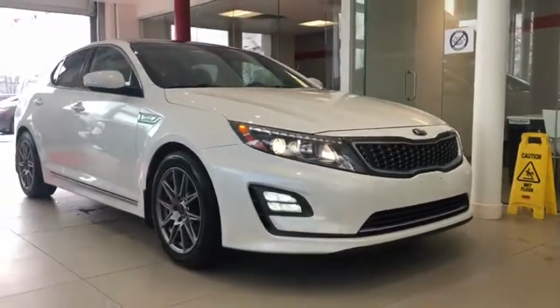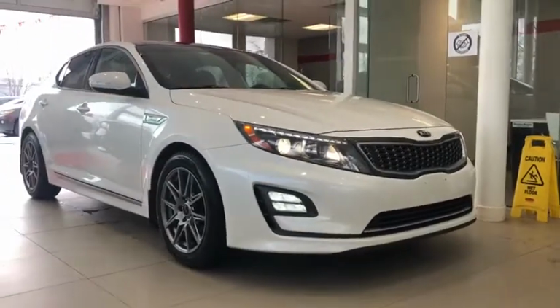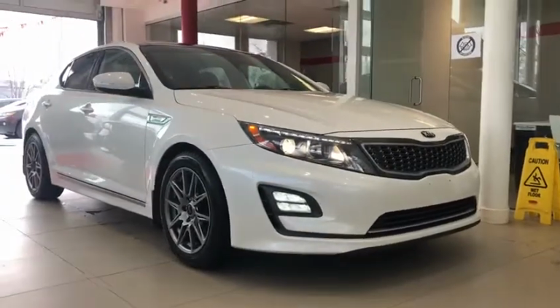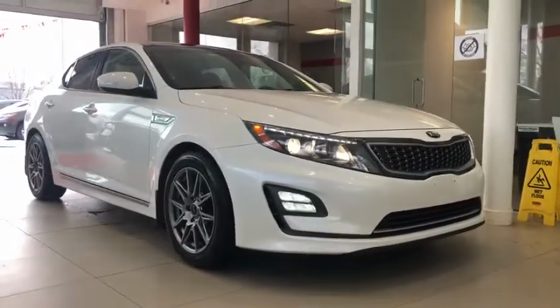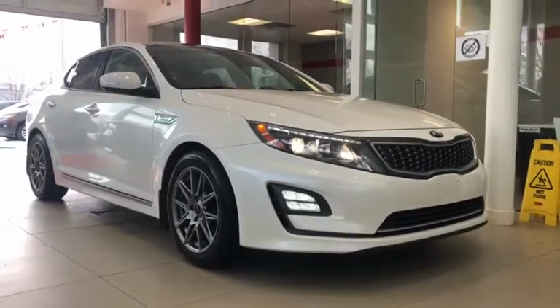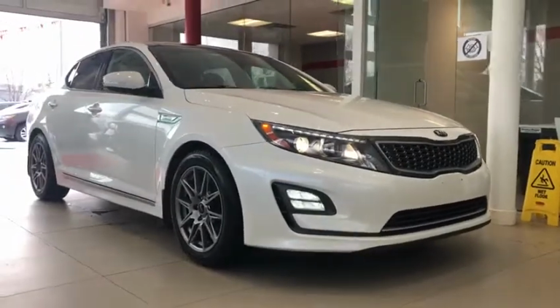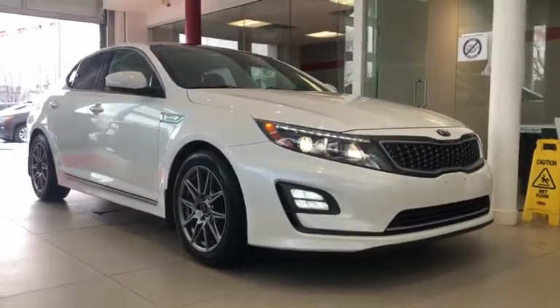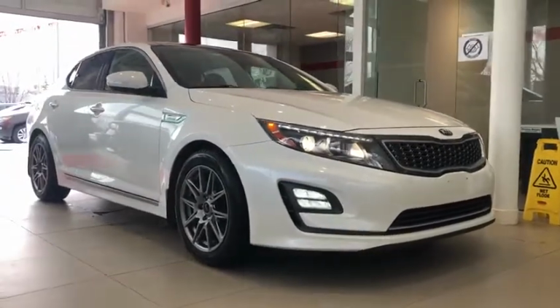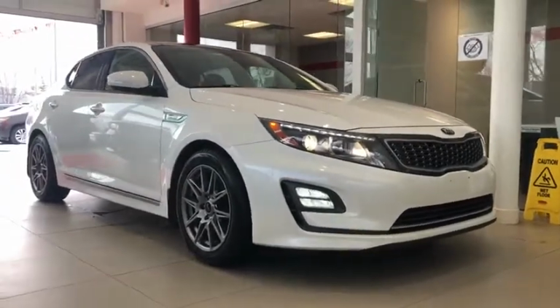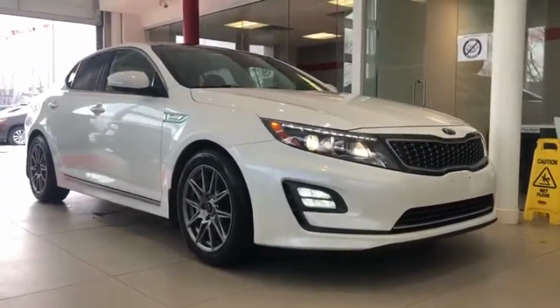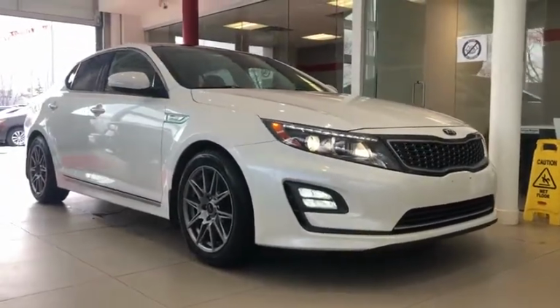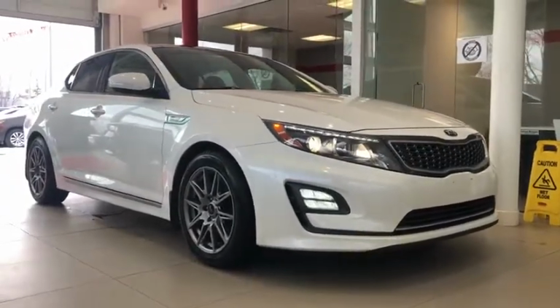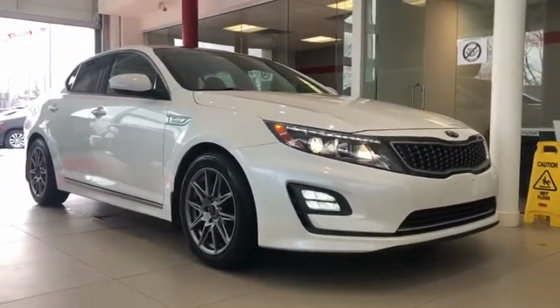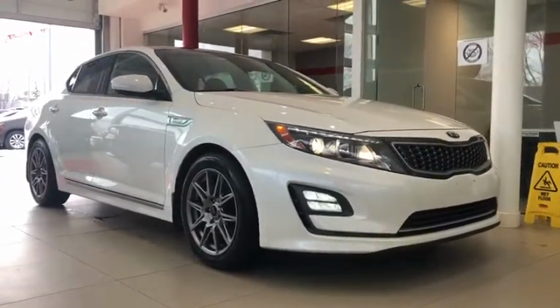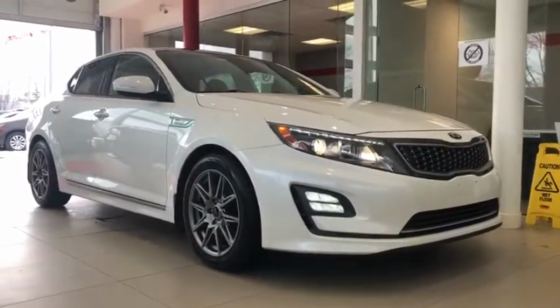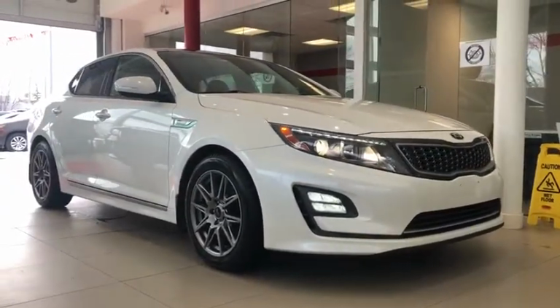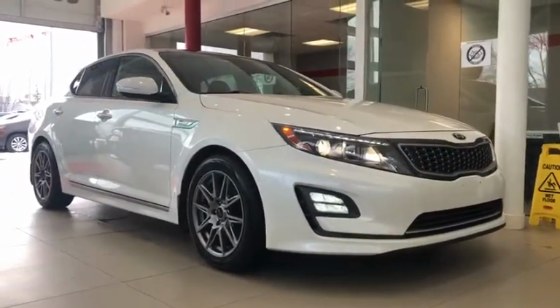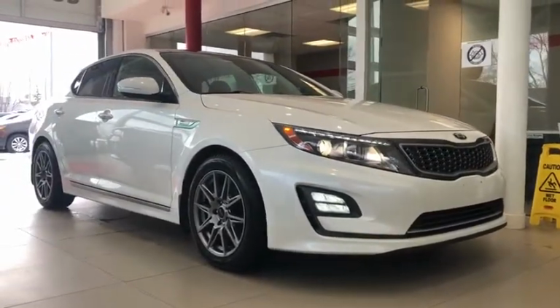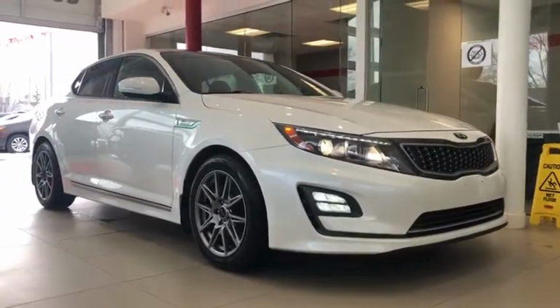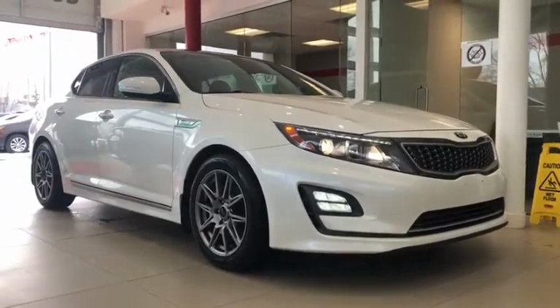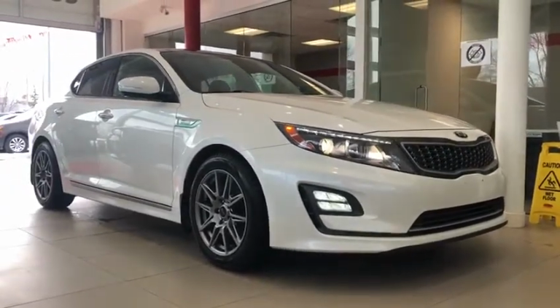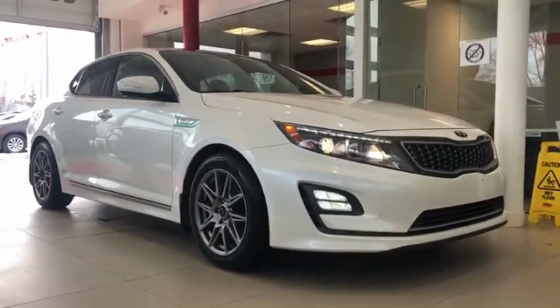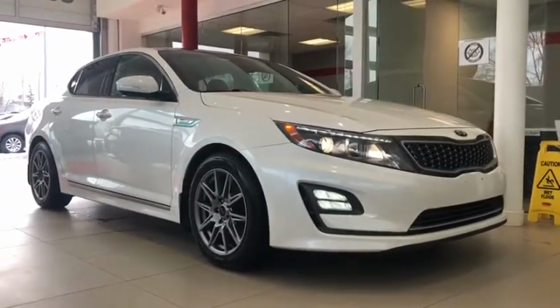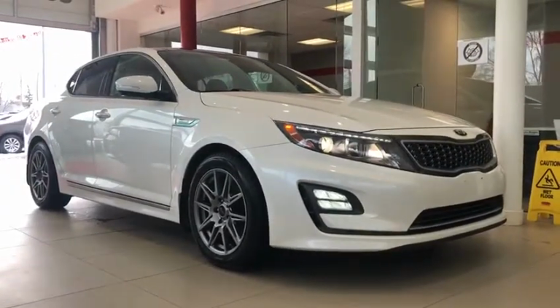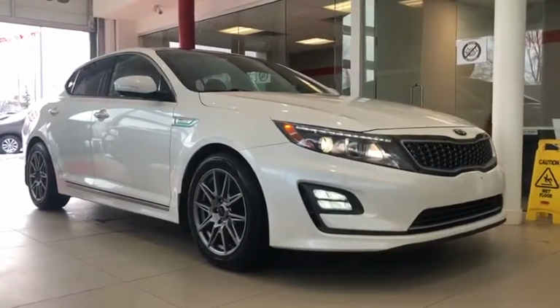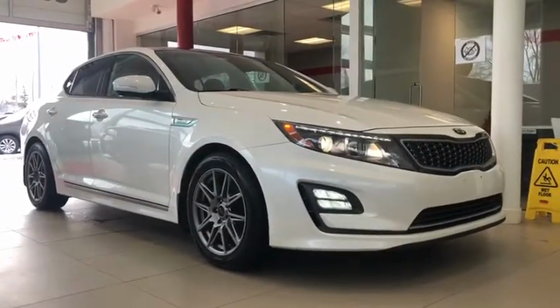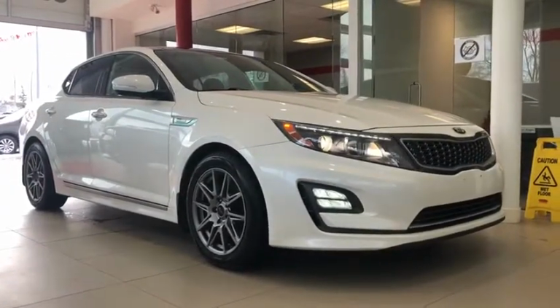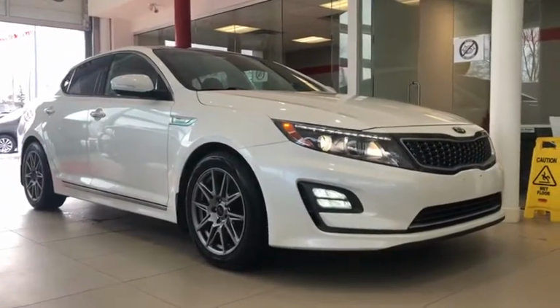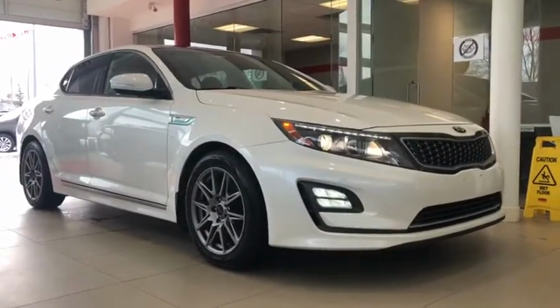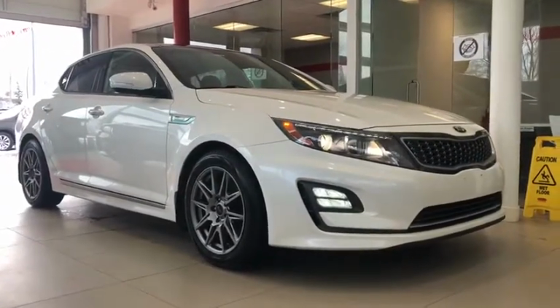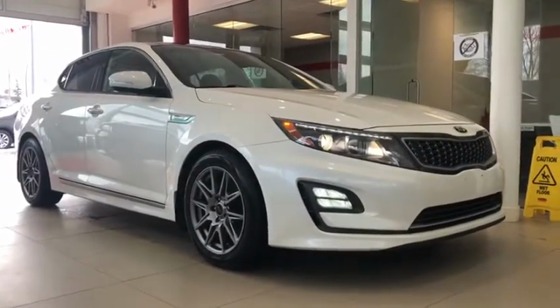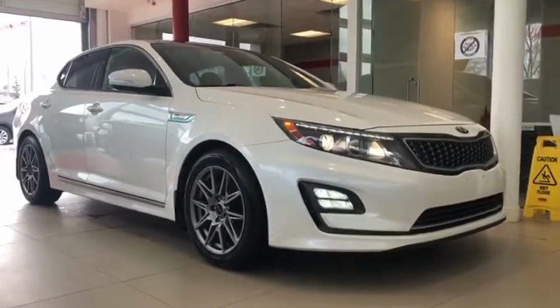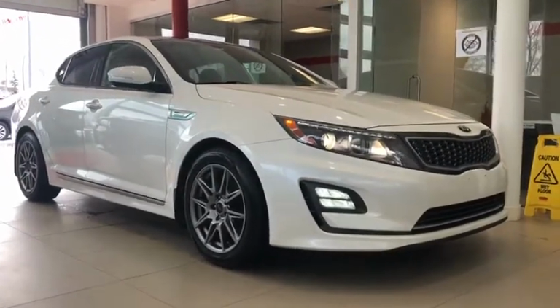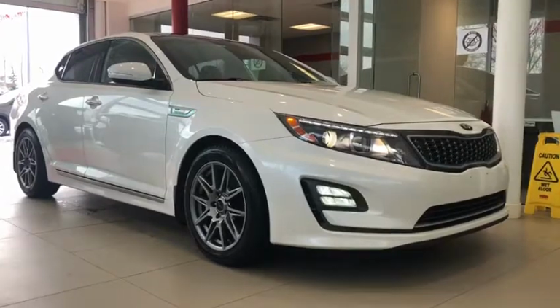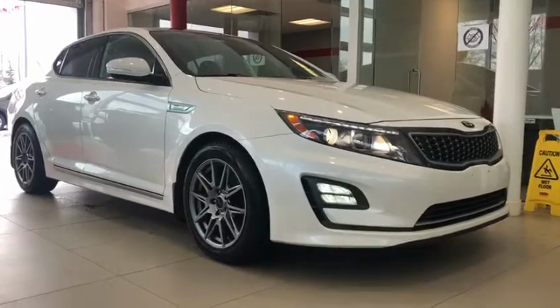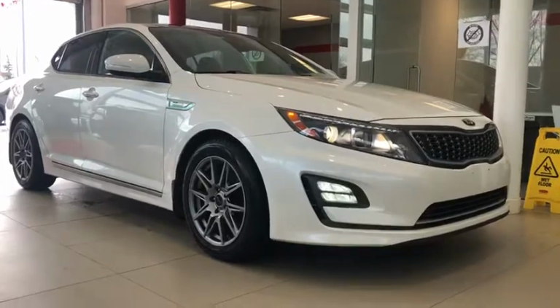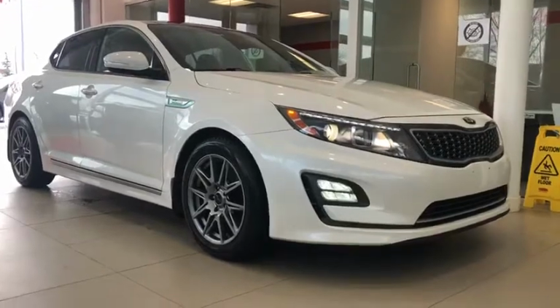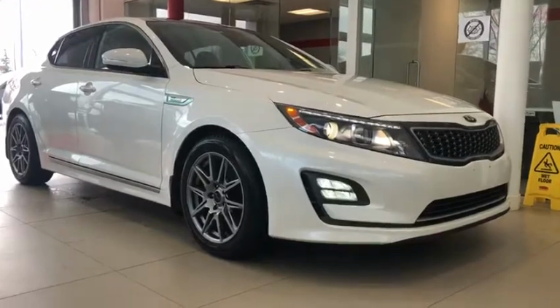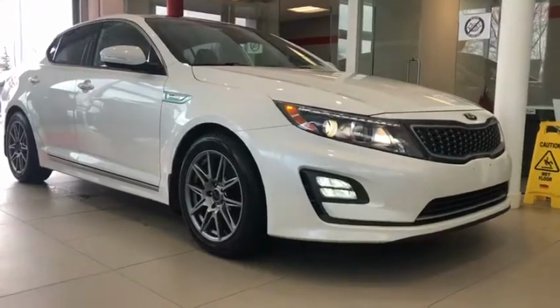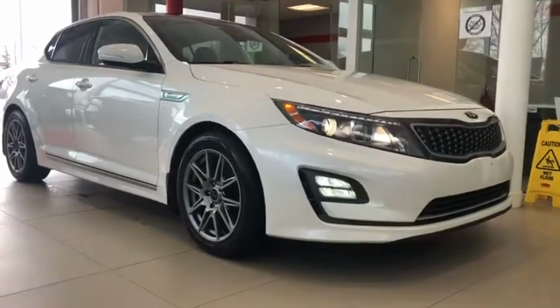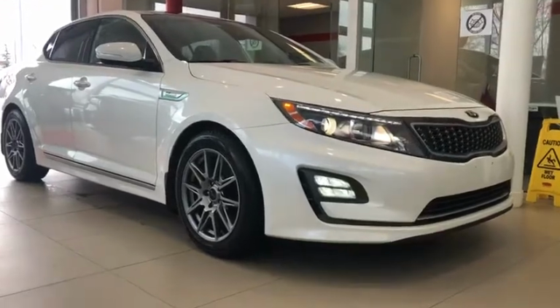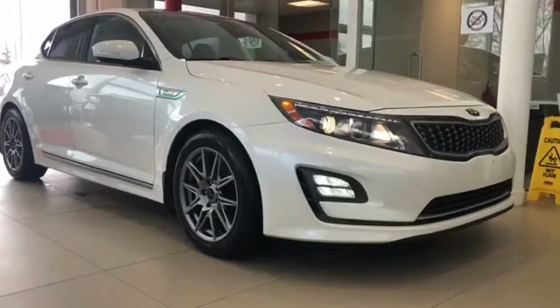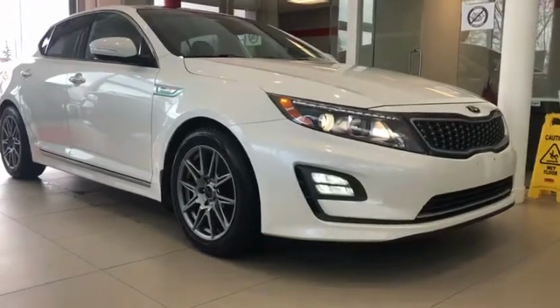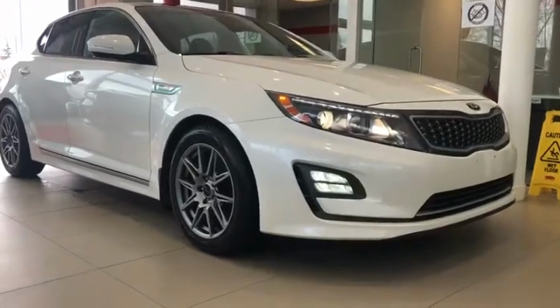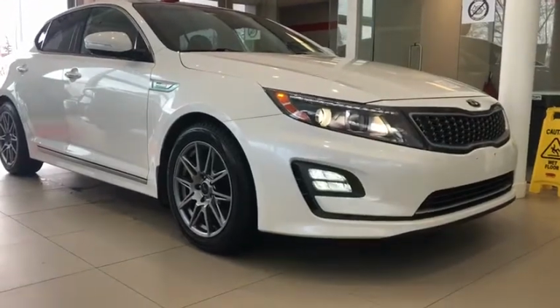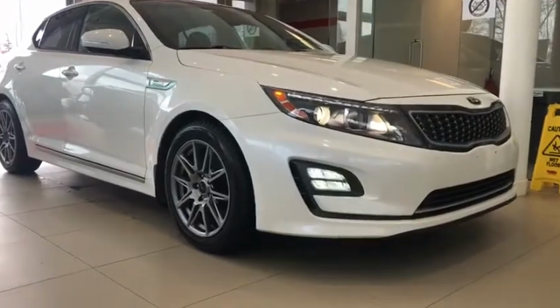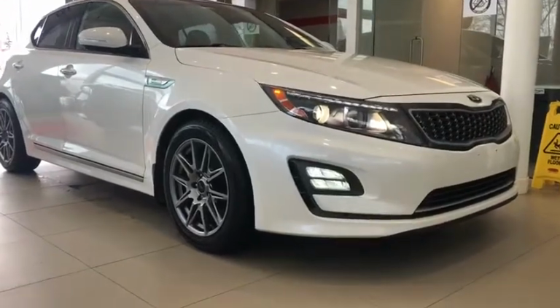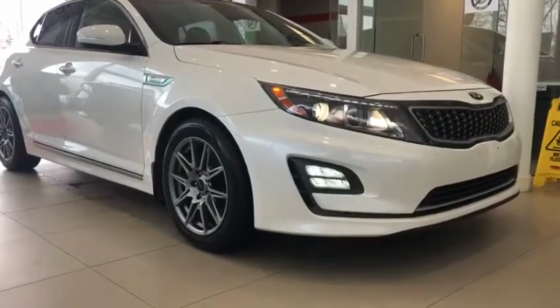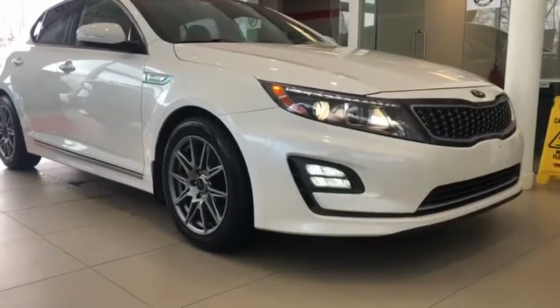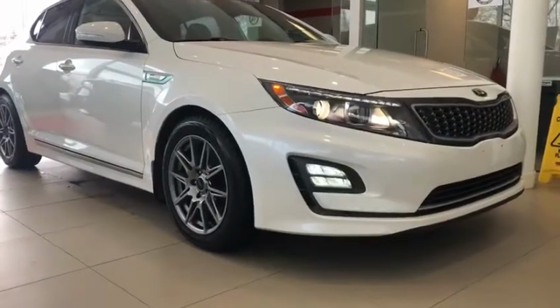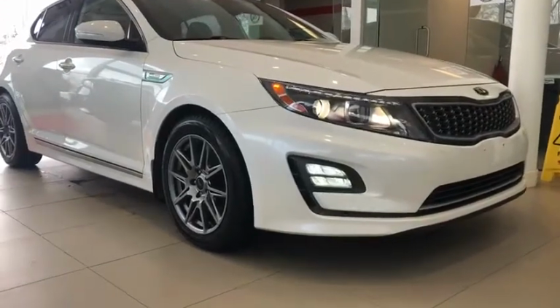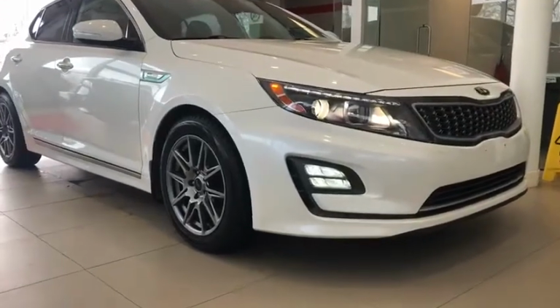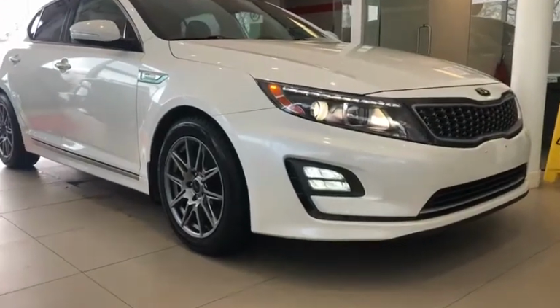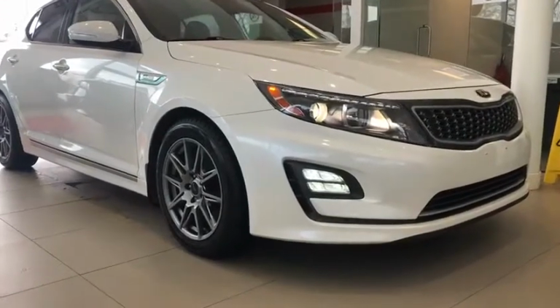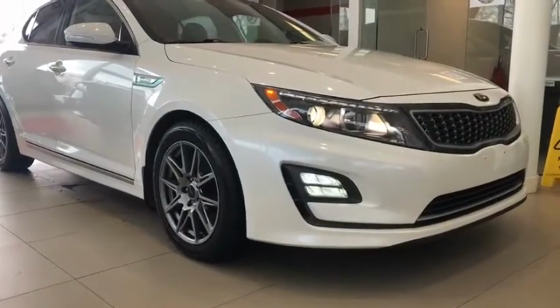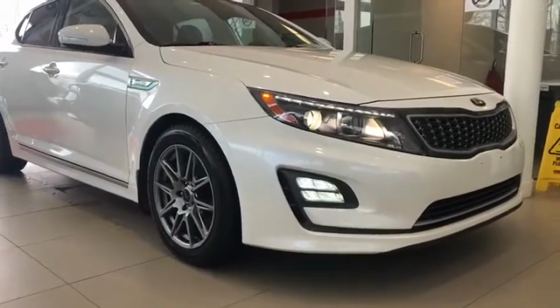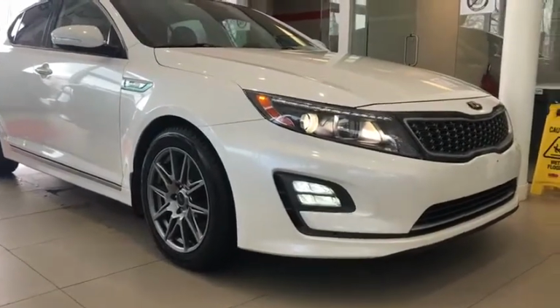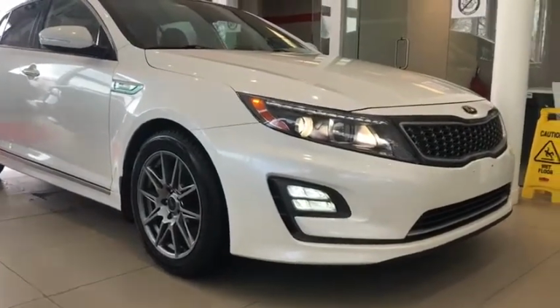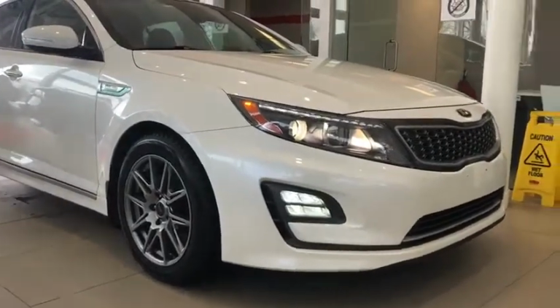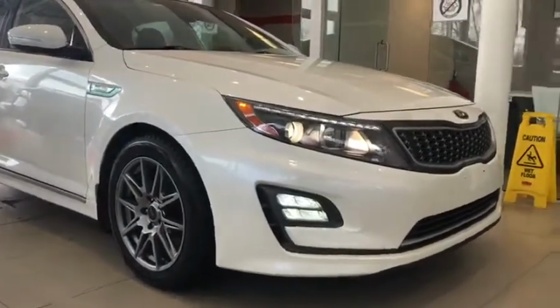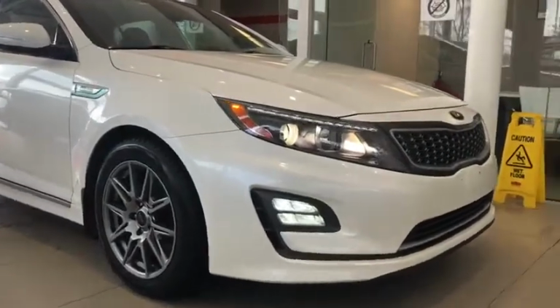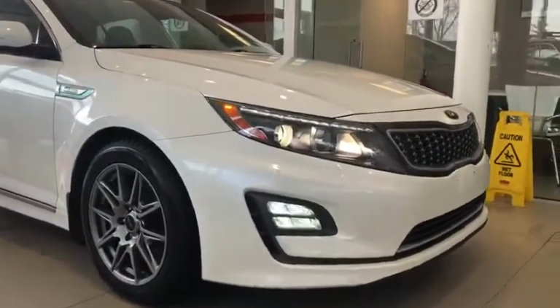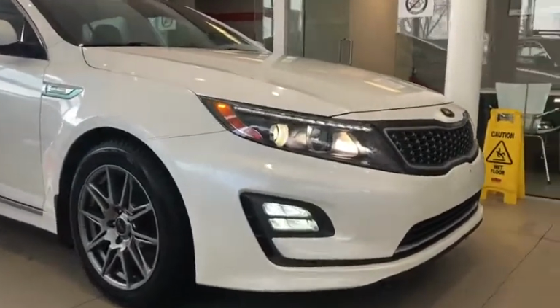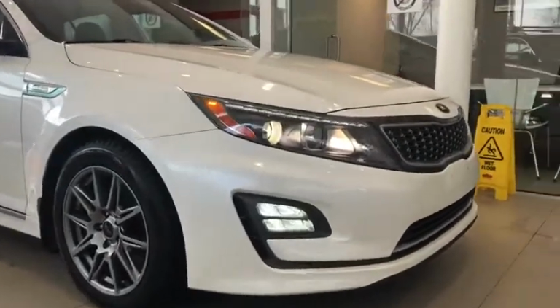This vehicle was traded in for a 2020 Kia Telluride. This Optima is an accident-free vehicle with only 83,000 kilometers on it.